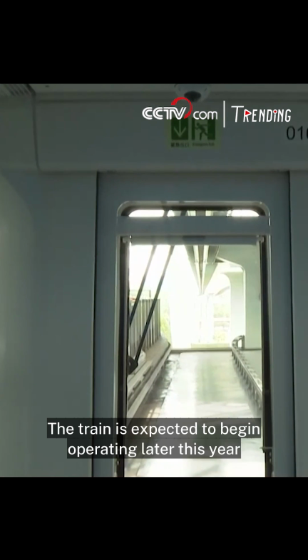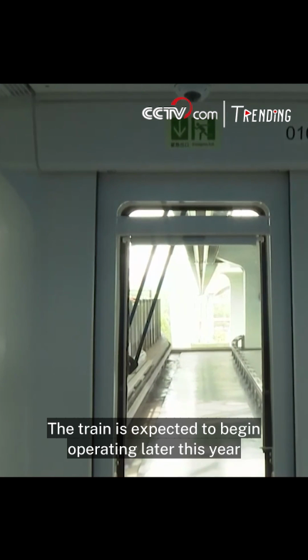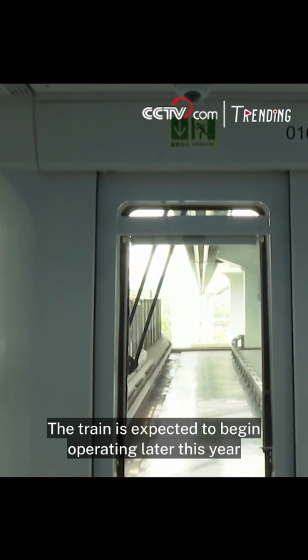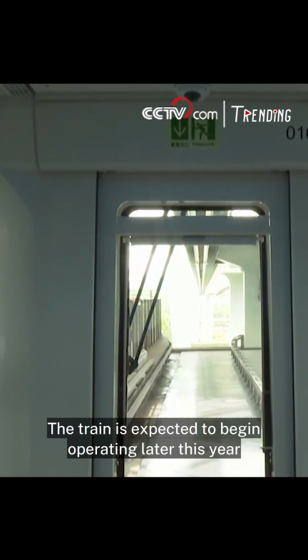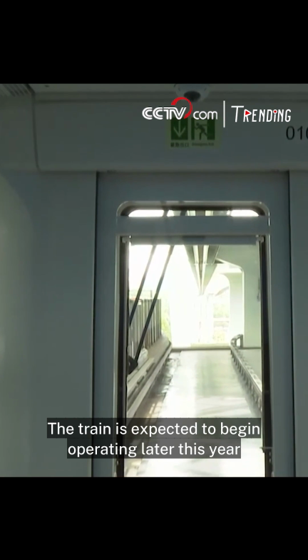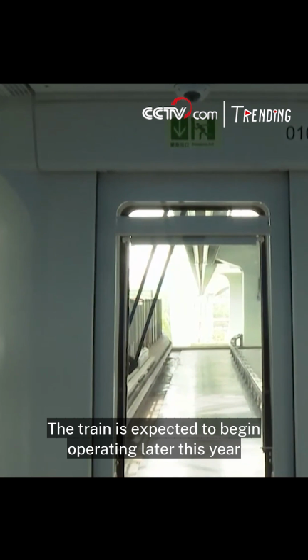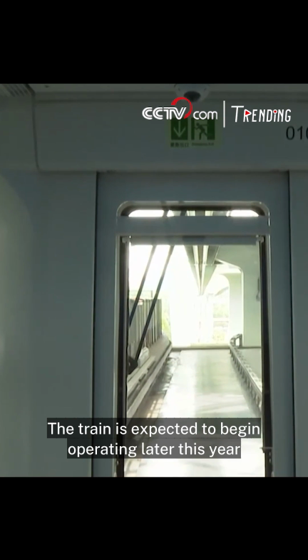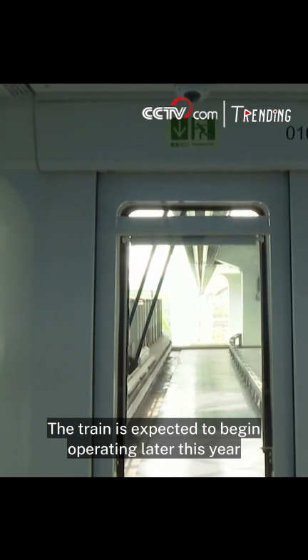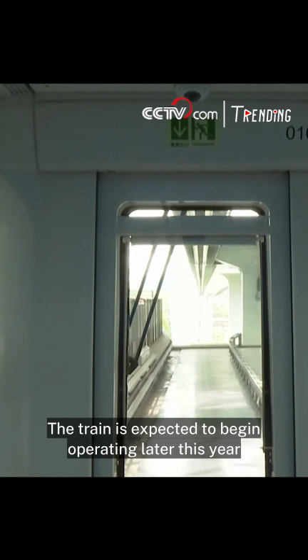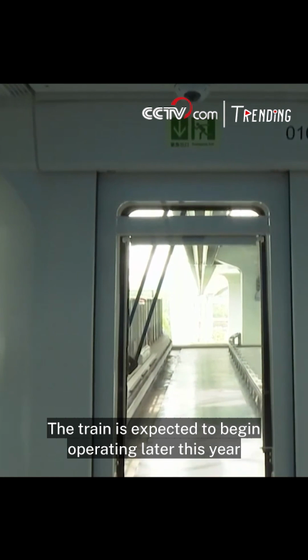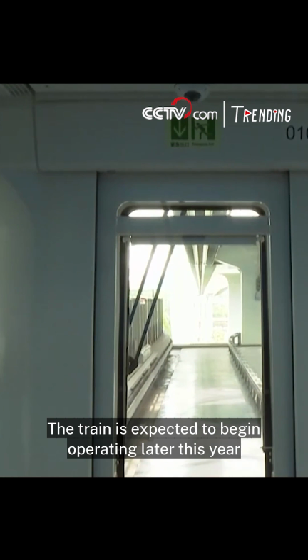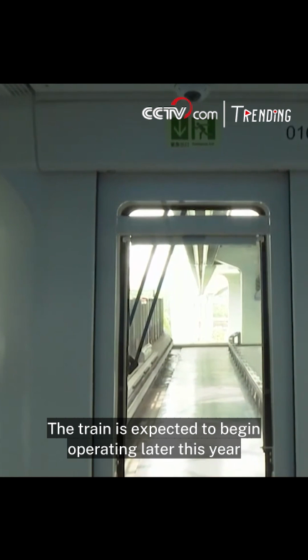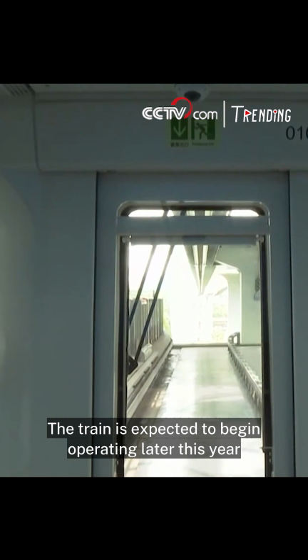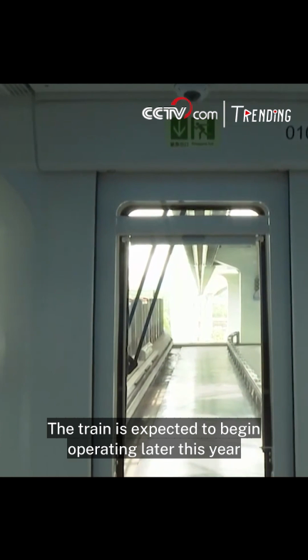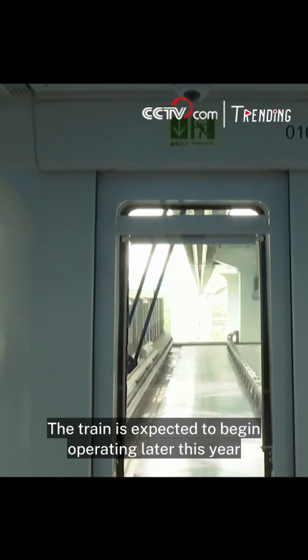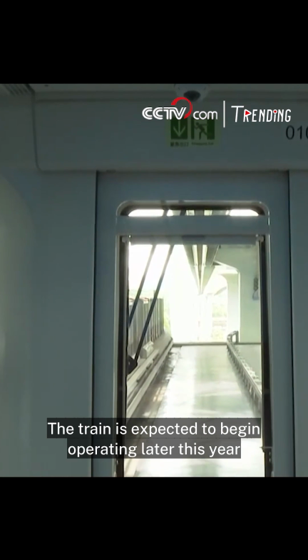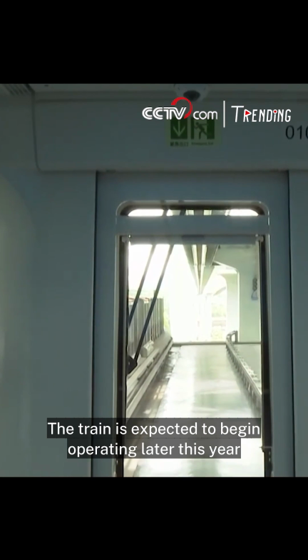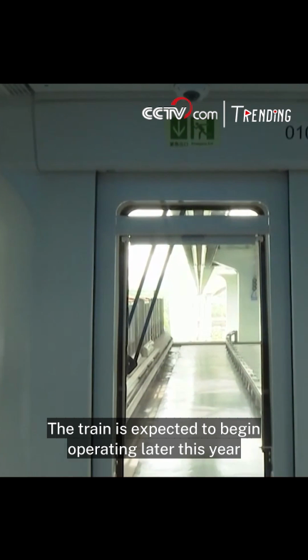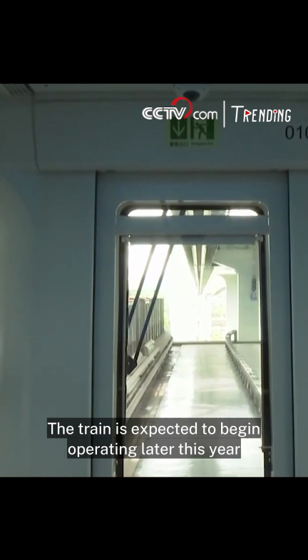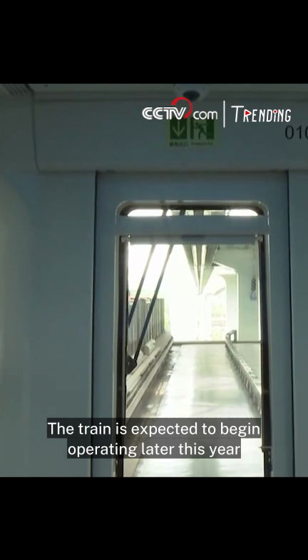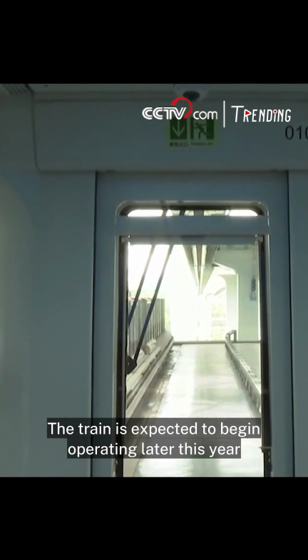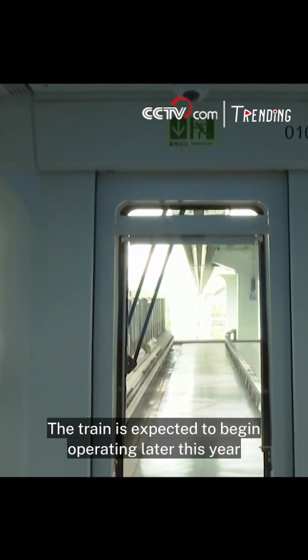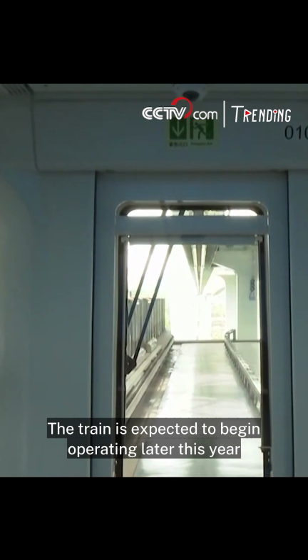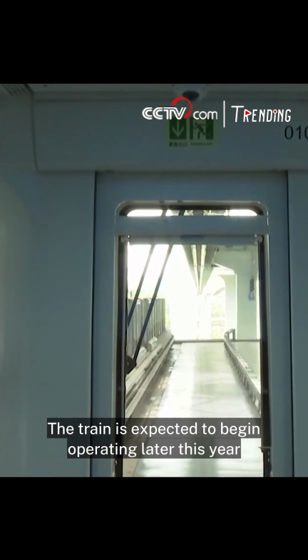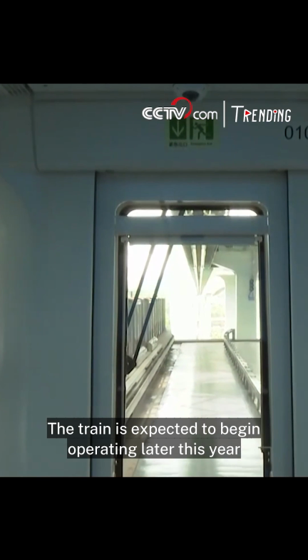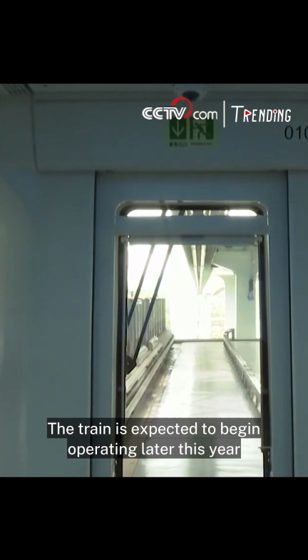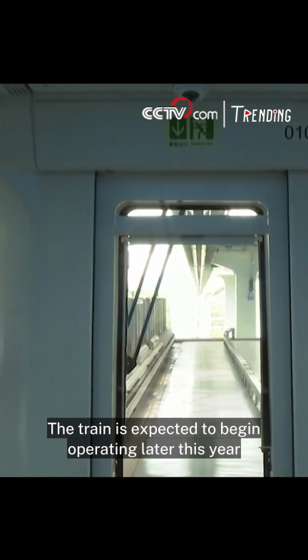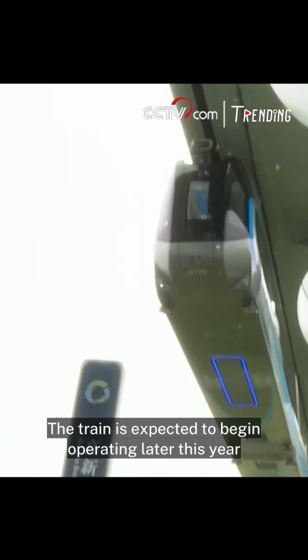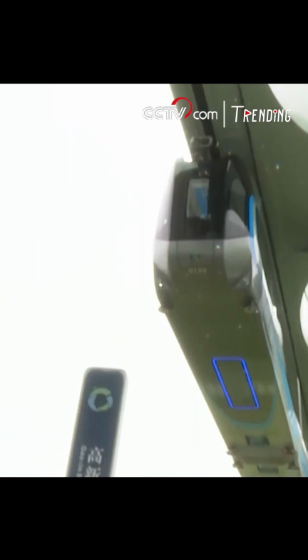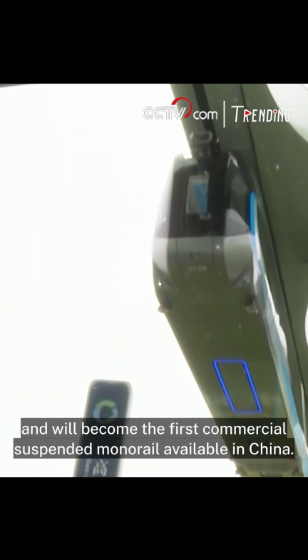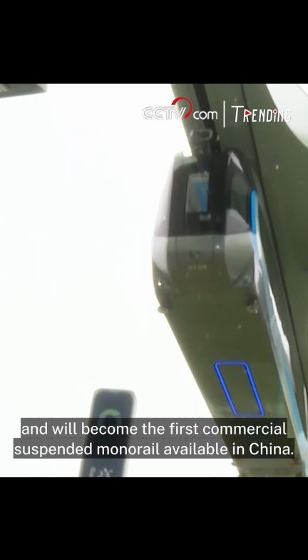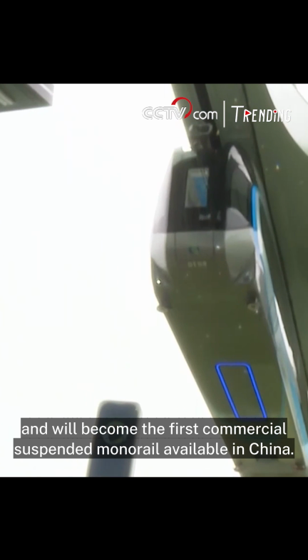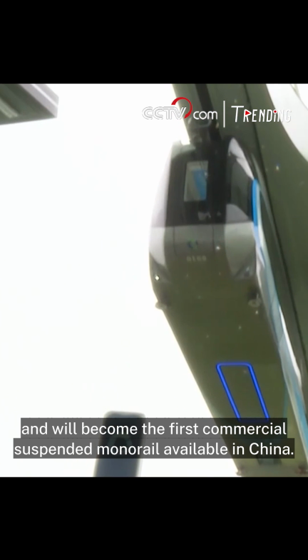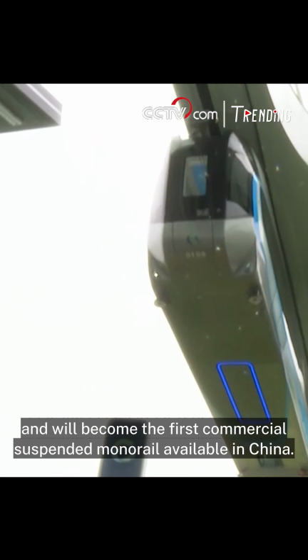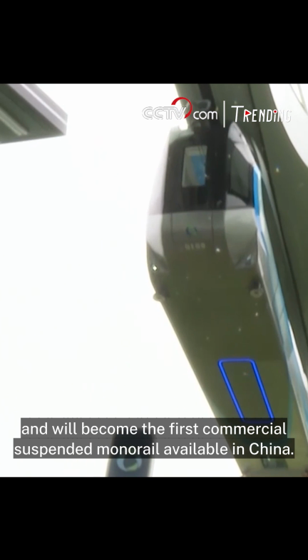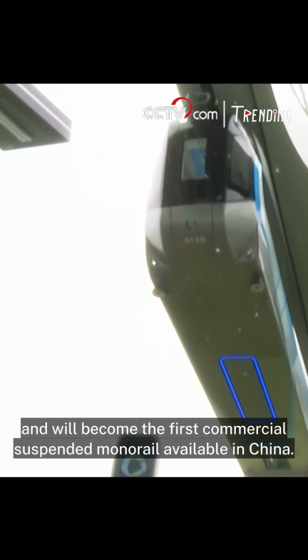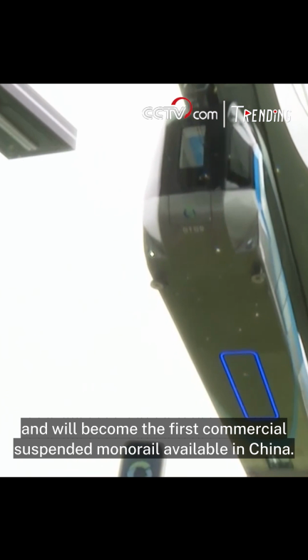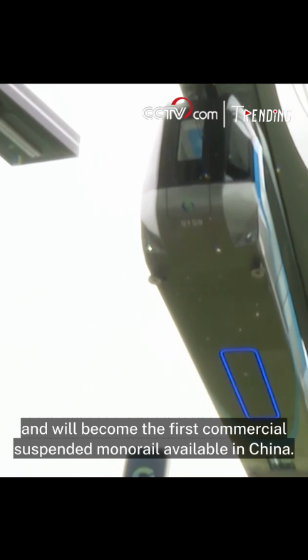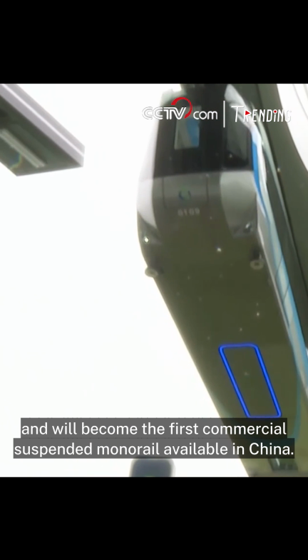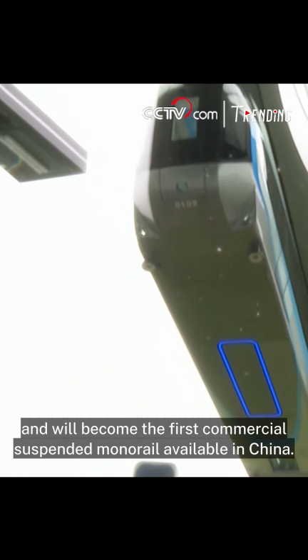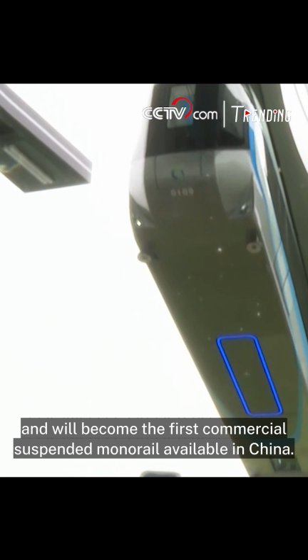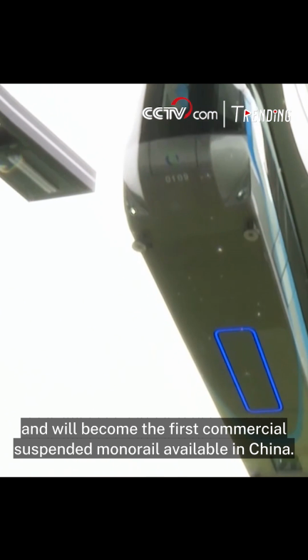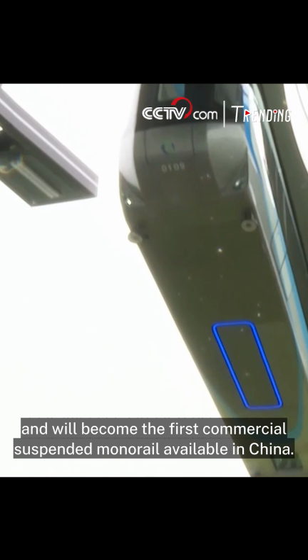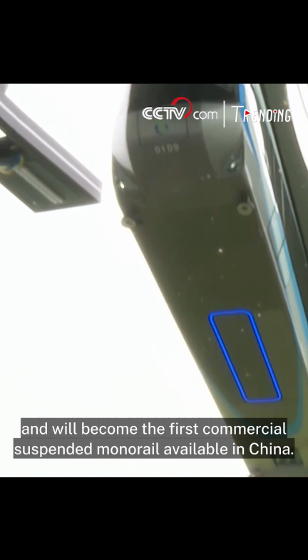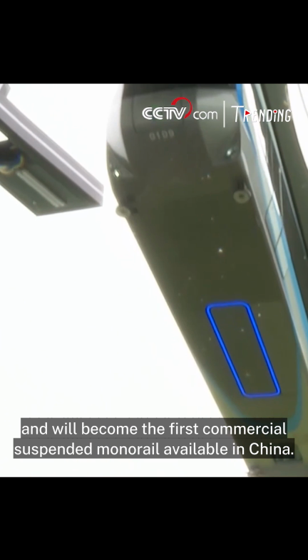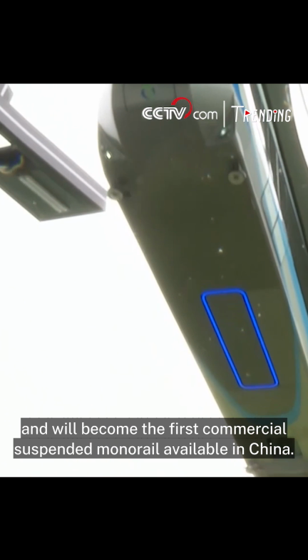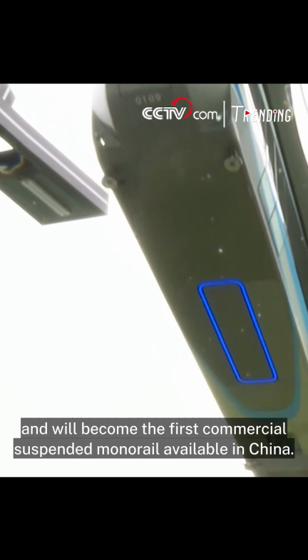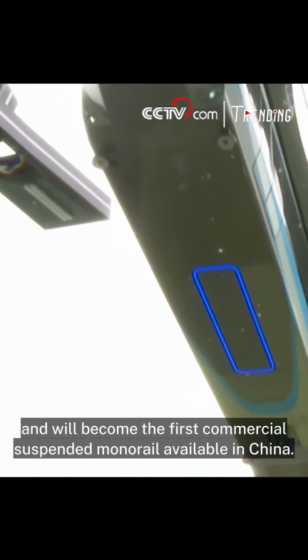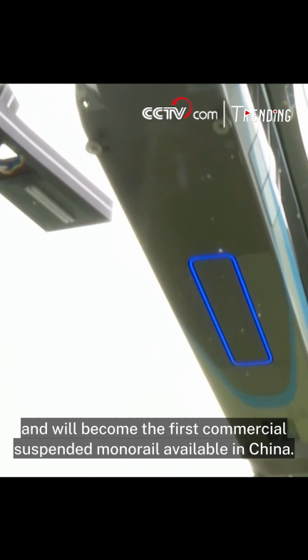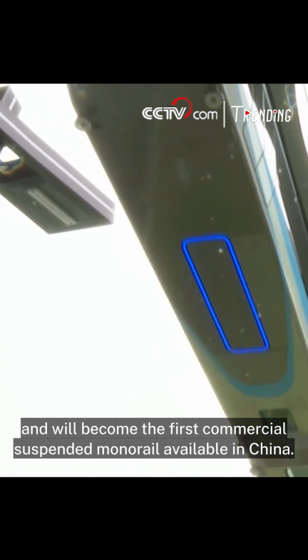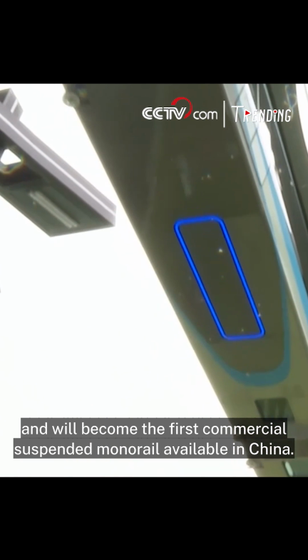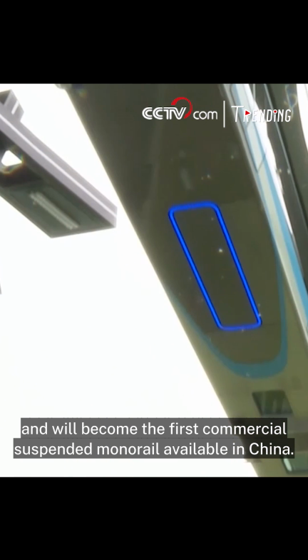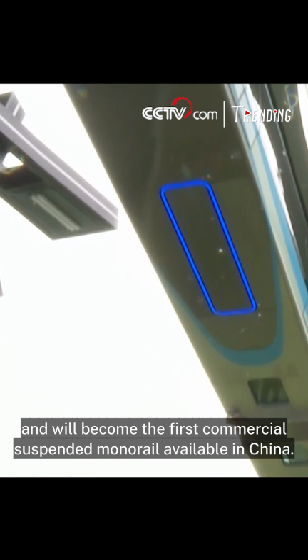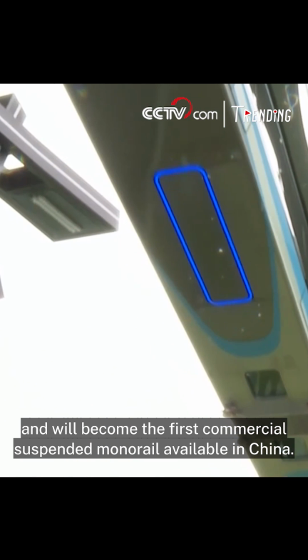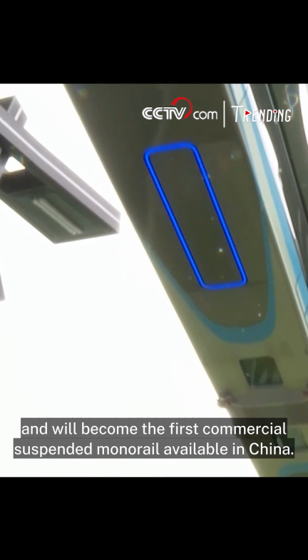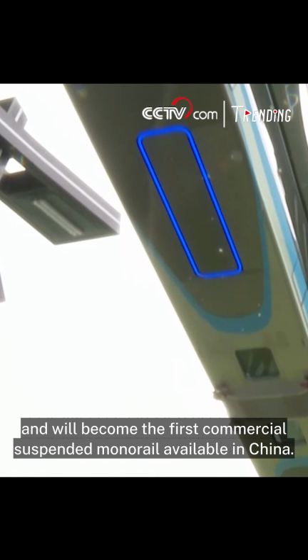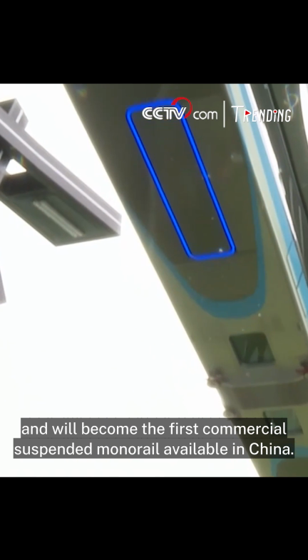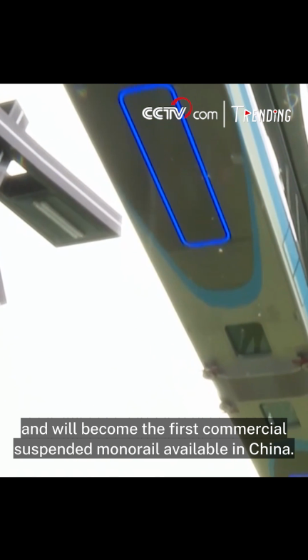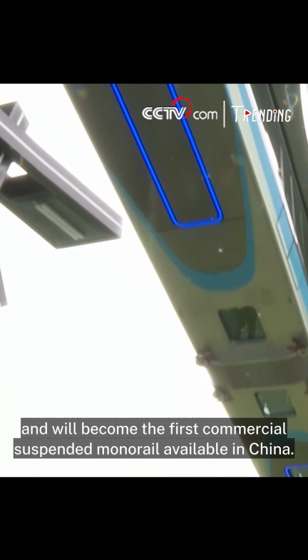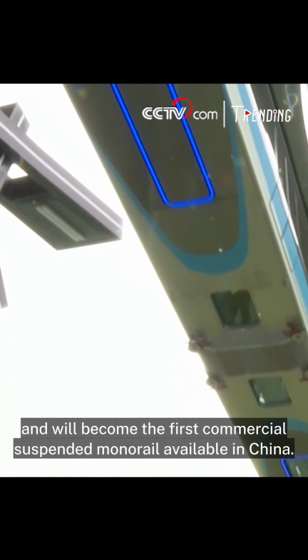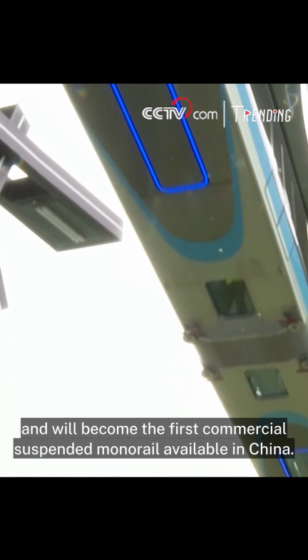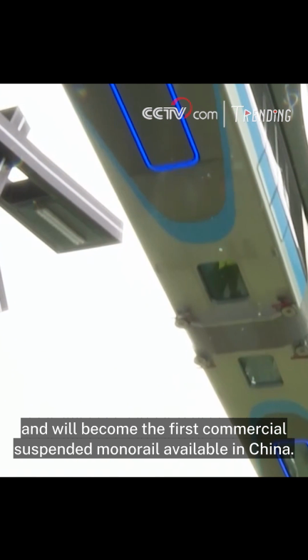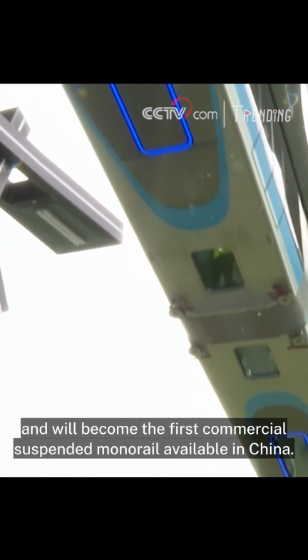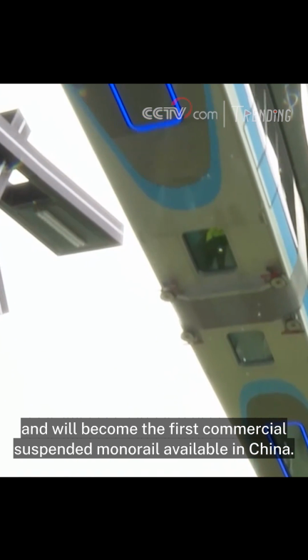The train is expected to begin operating later this year and will become the first commercial suspended monorail available in China.